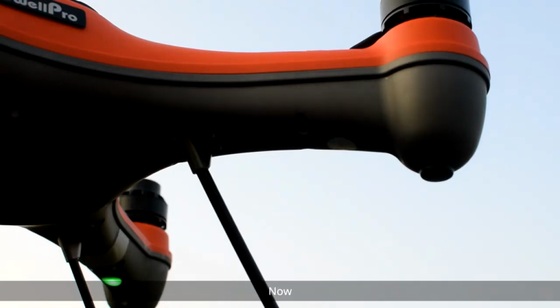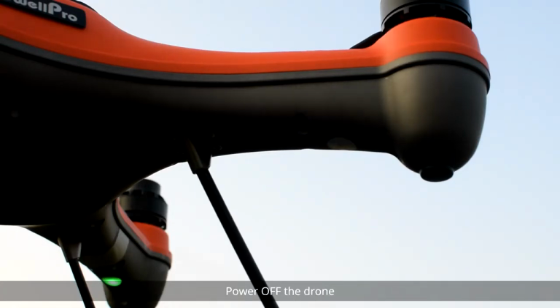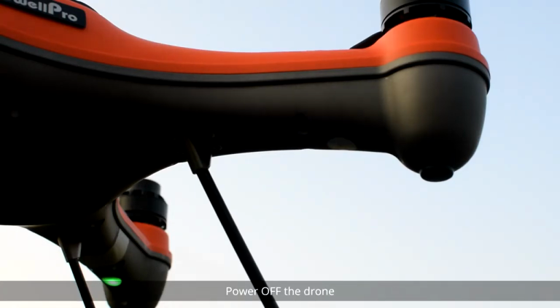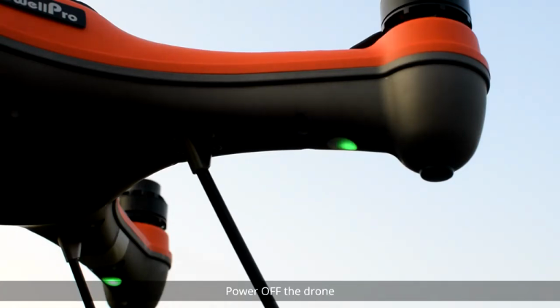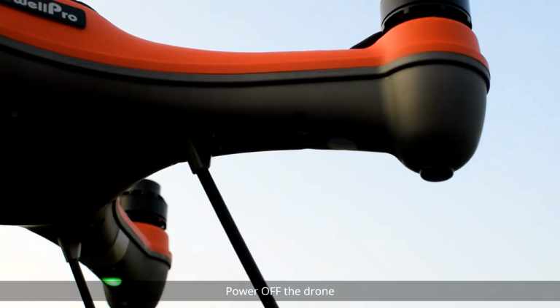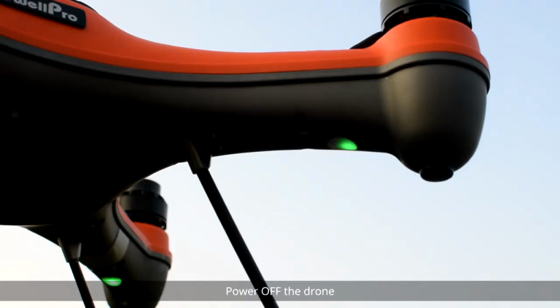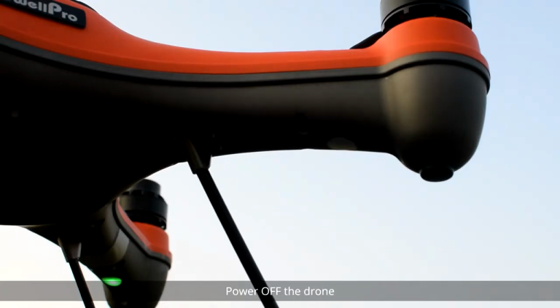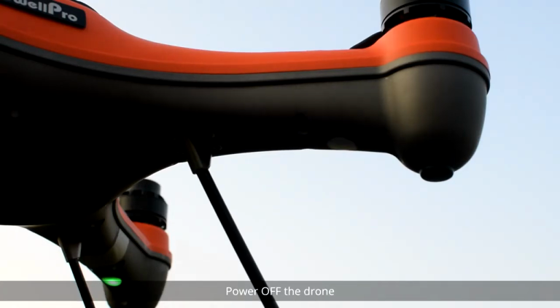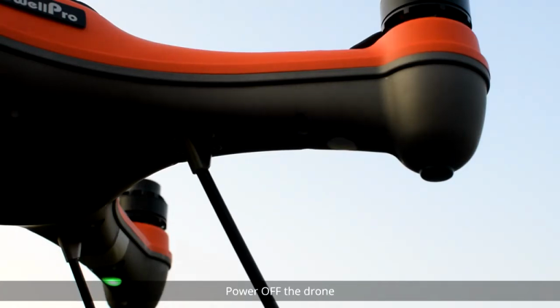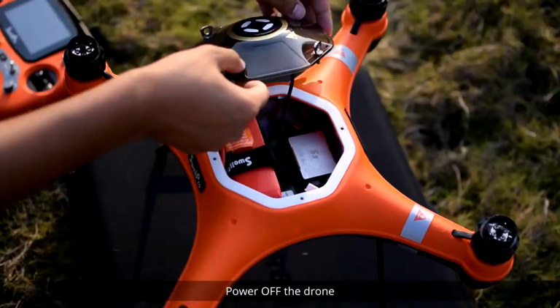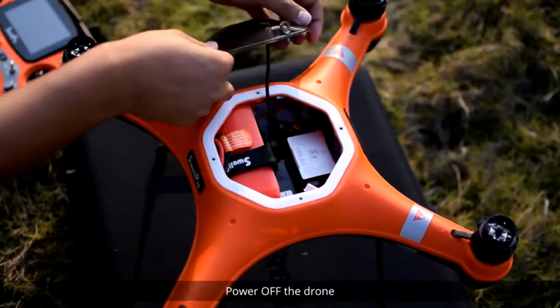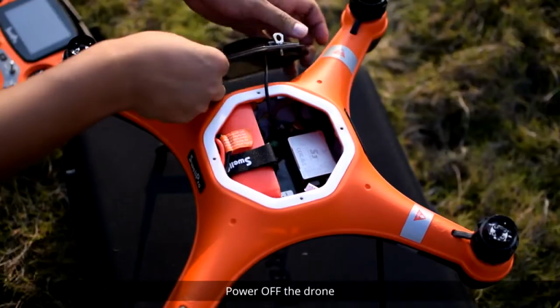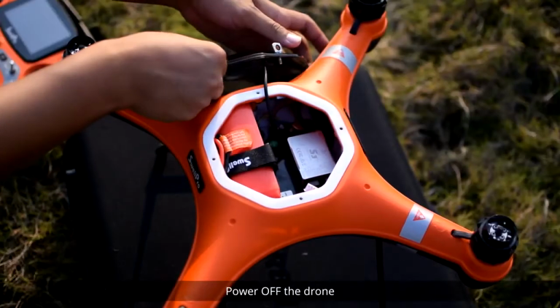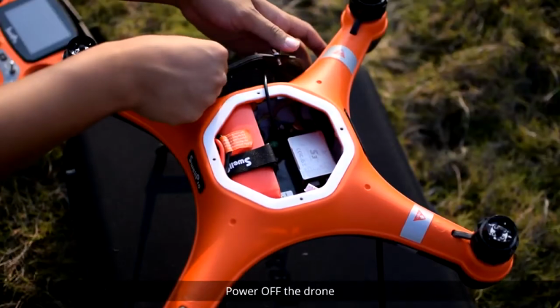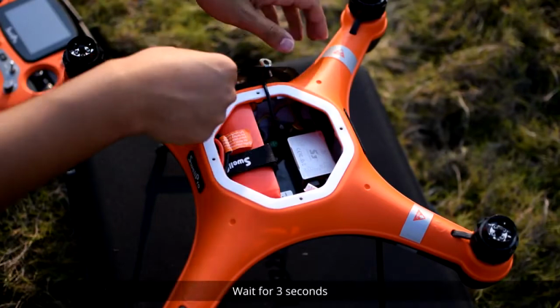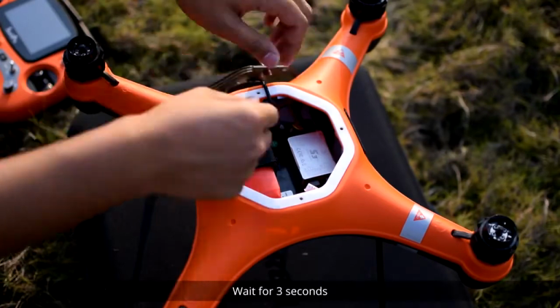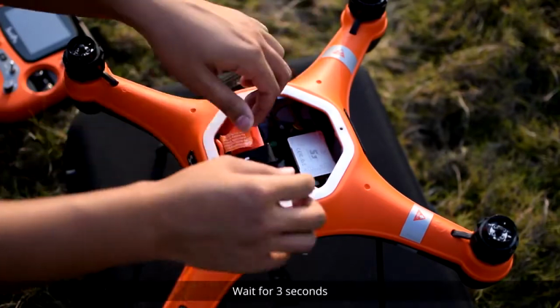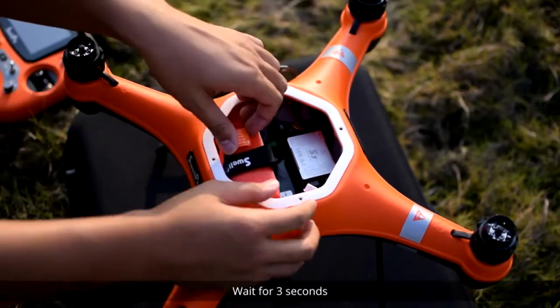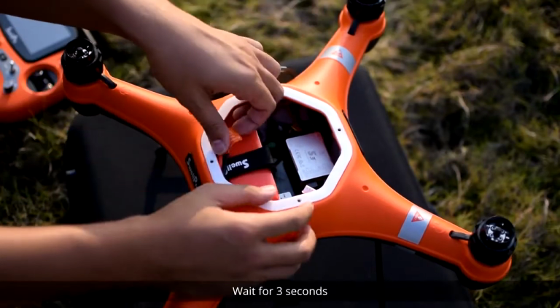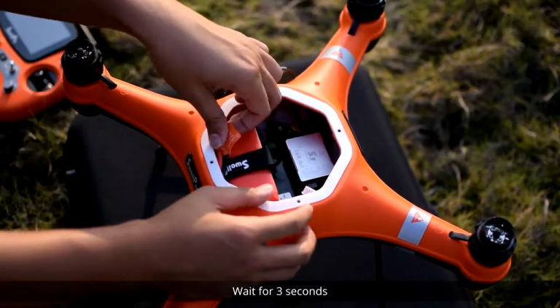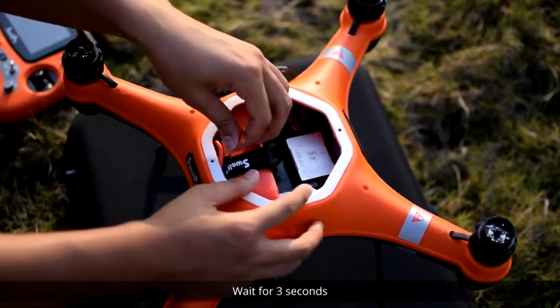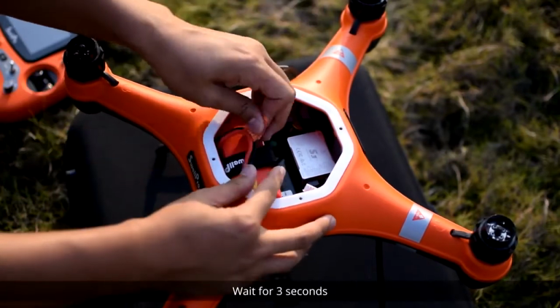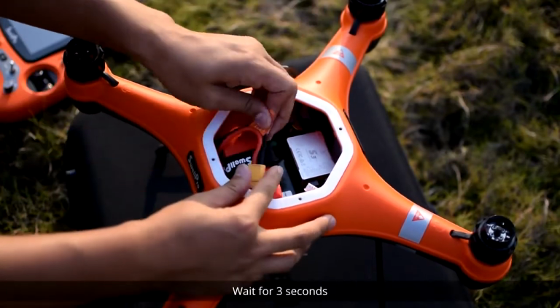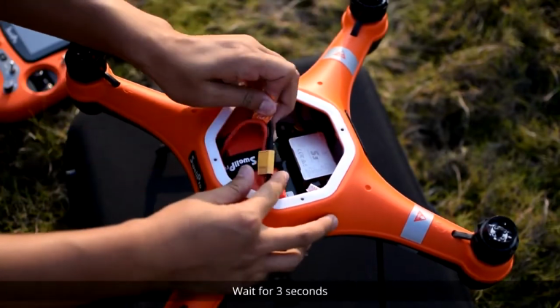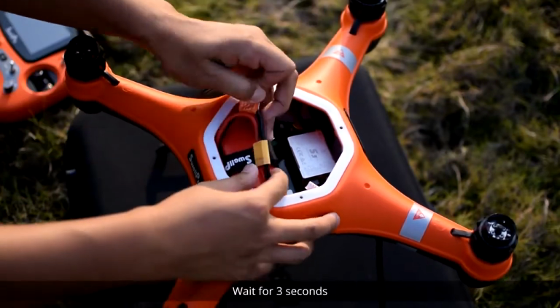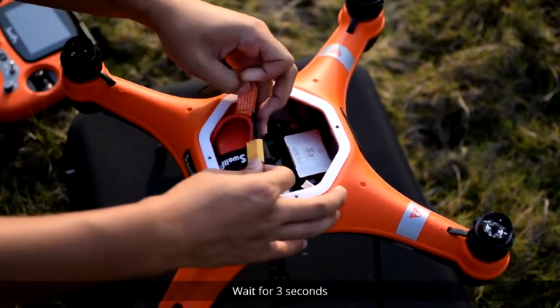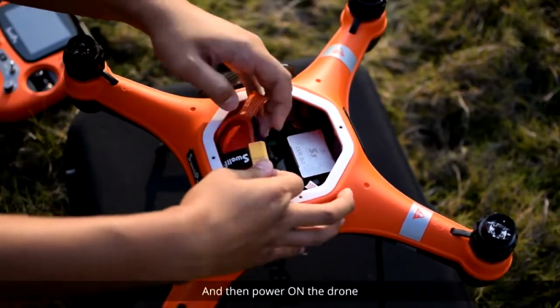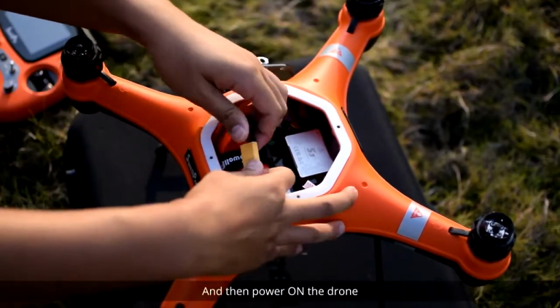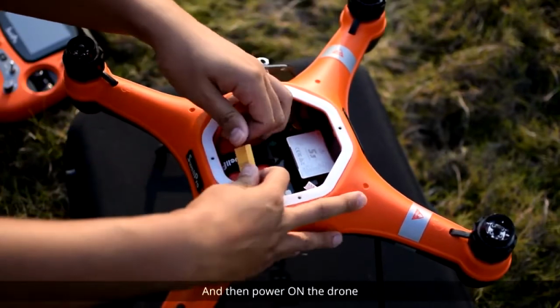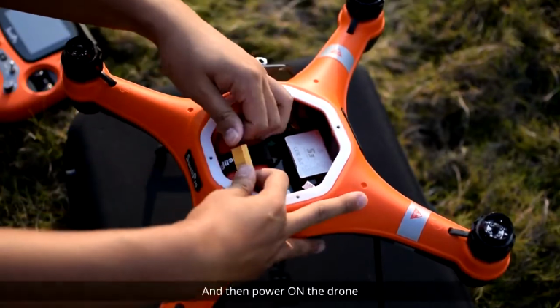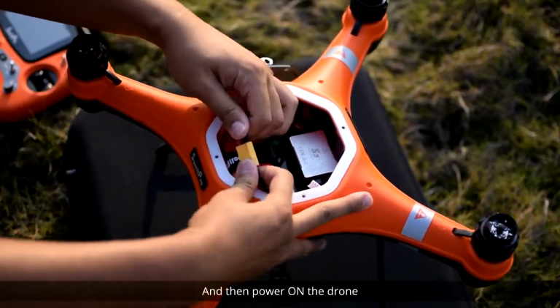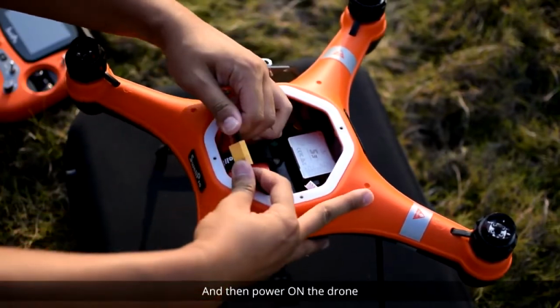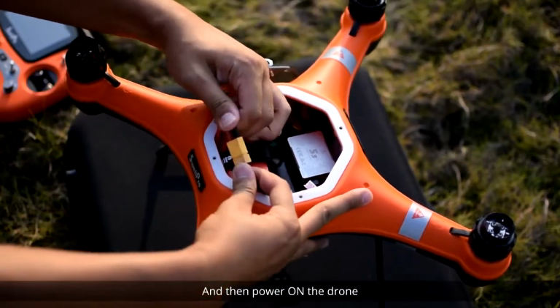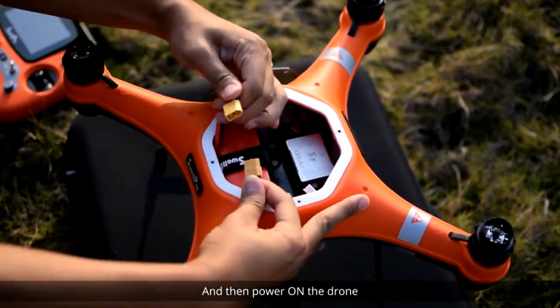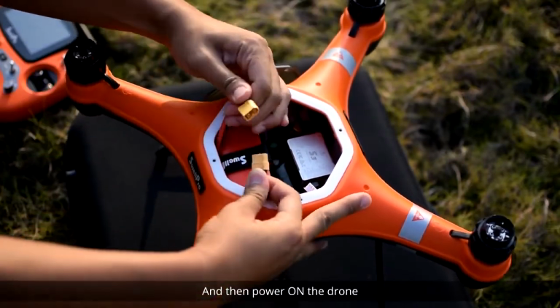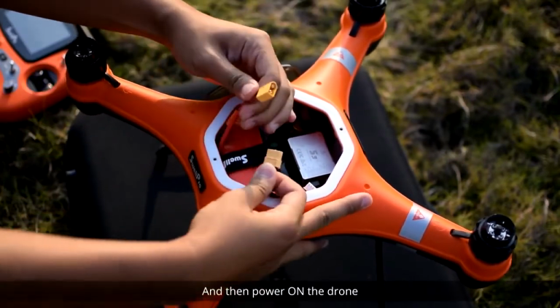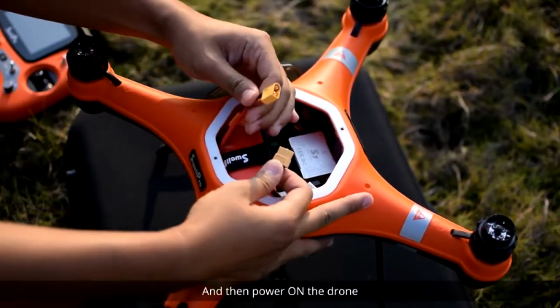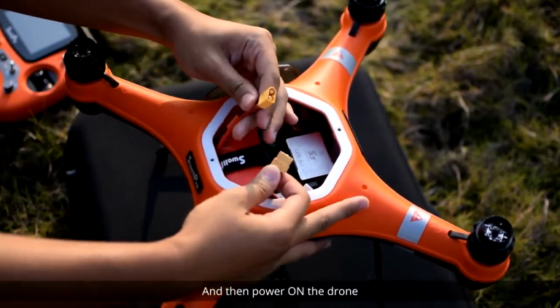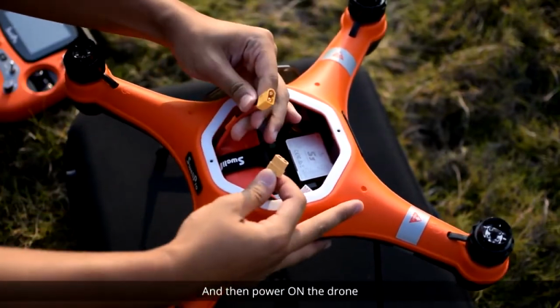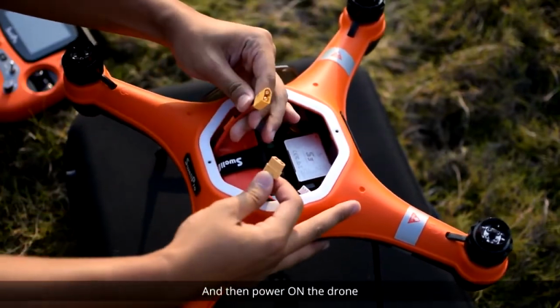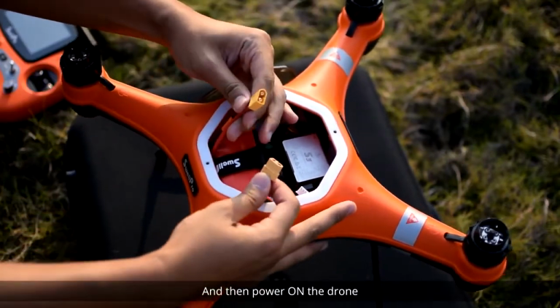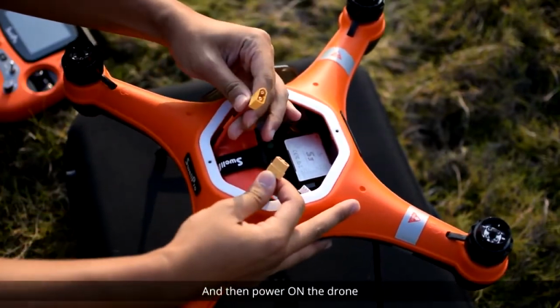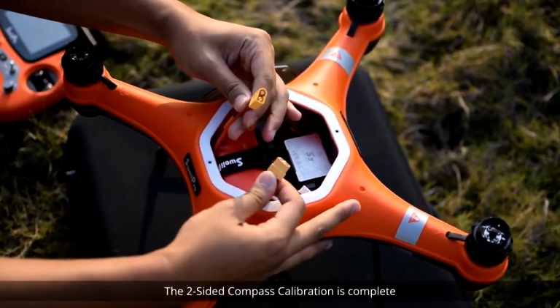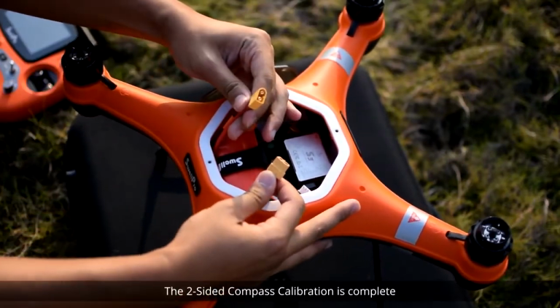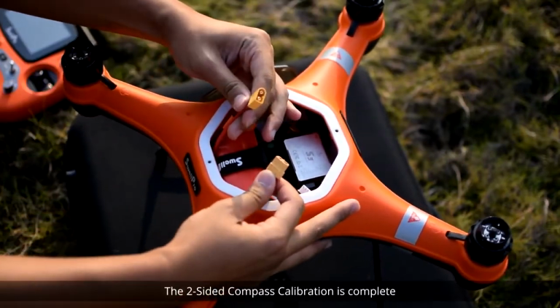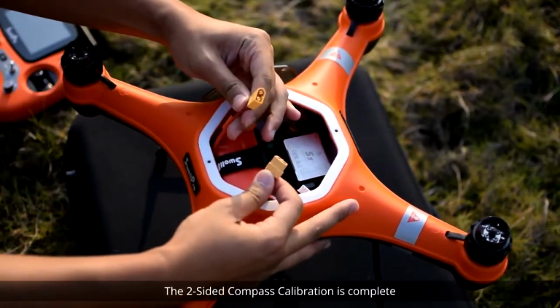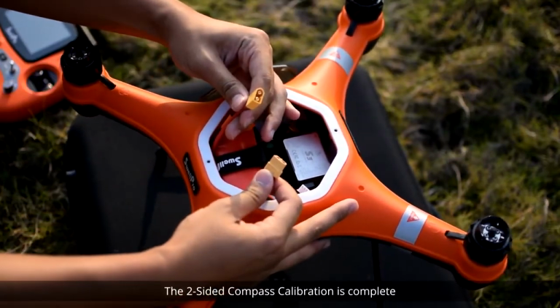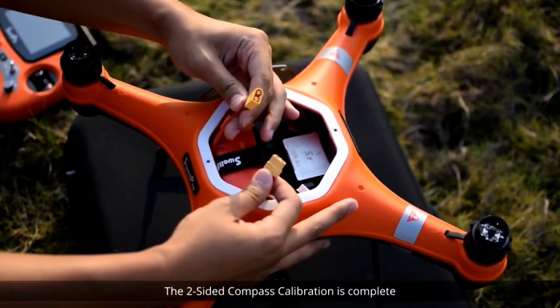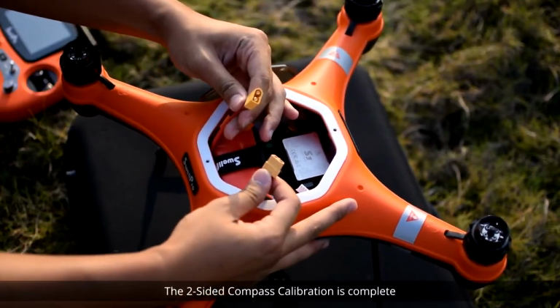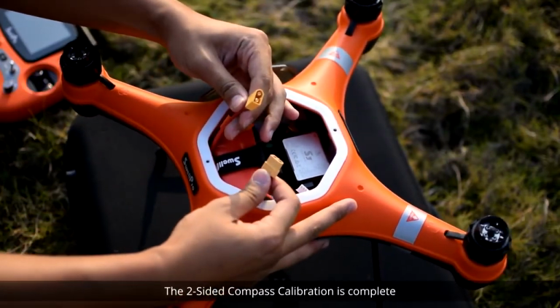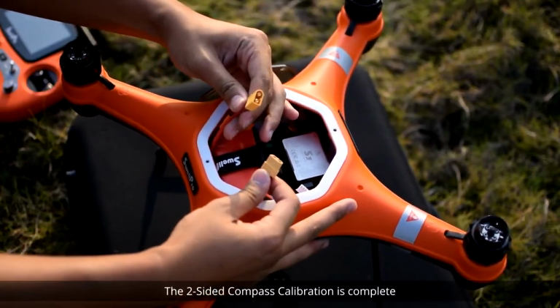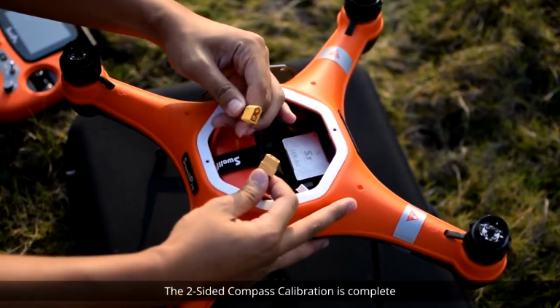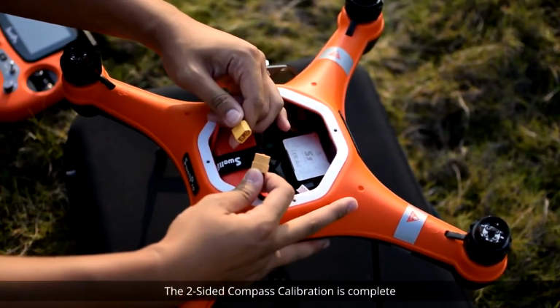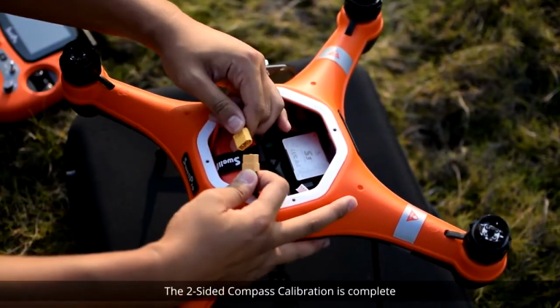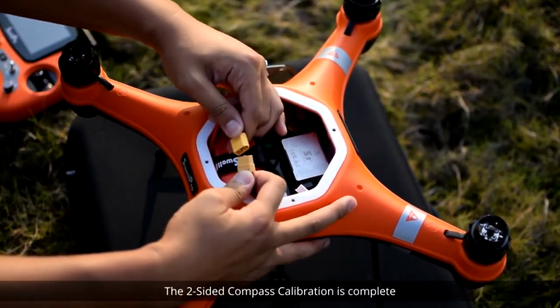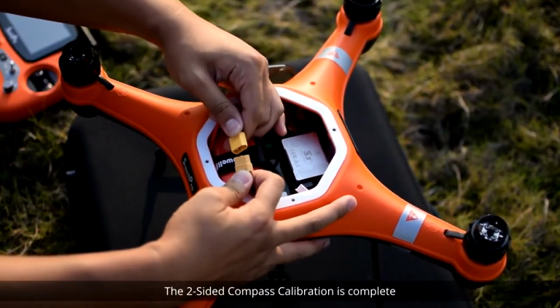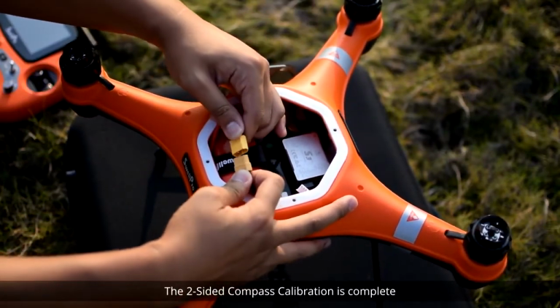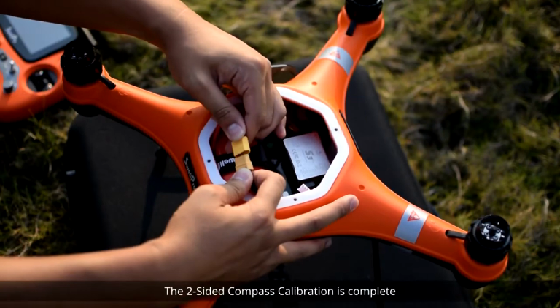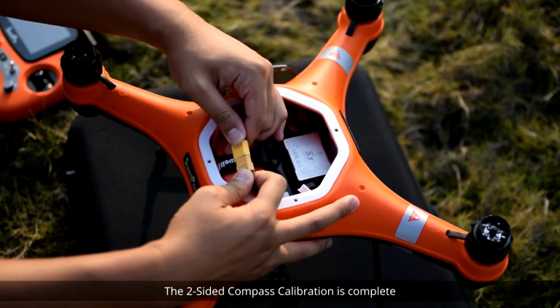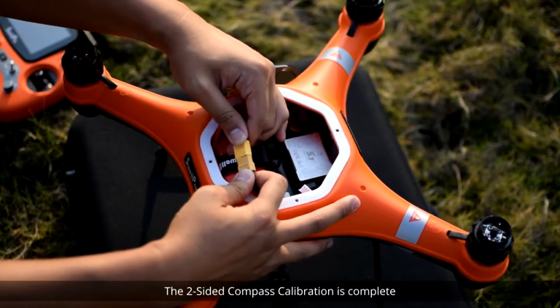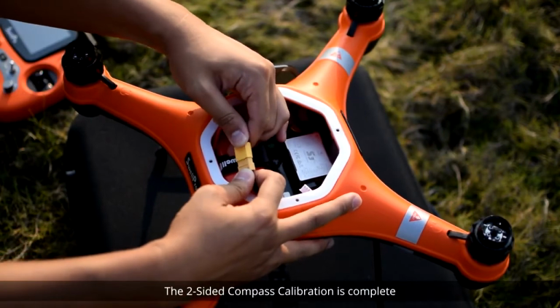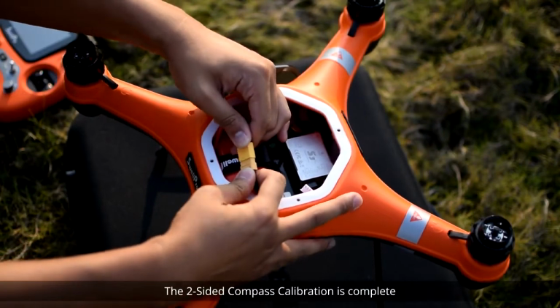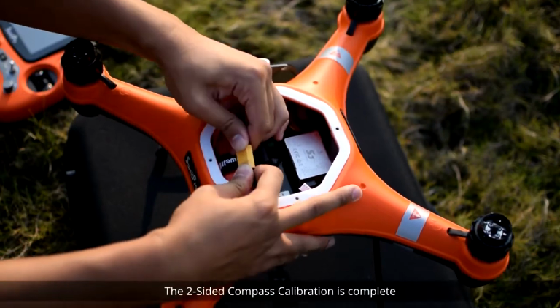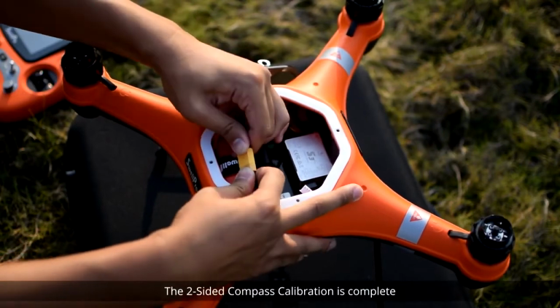Now power off the drone, wait for three seconds, and then power on the drone. The two-sided compass calibration is complete.